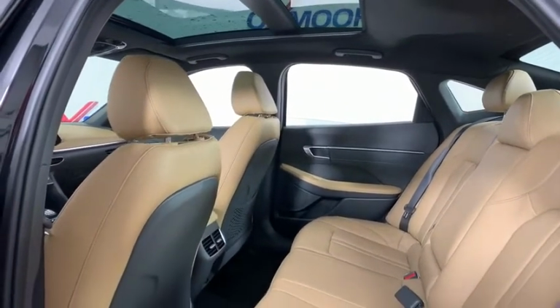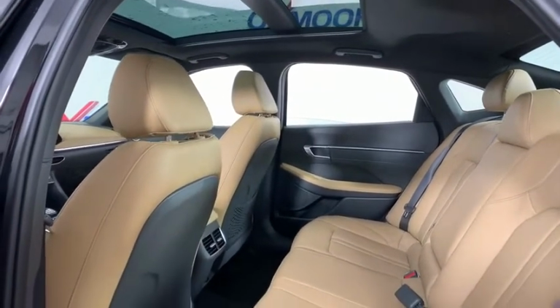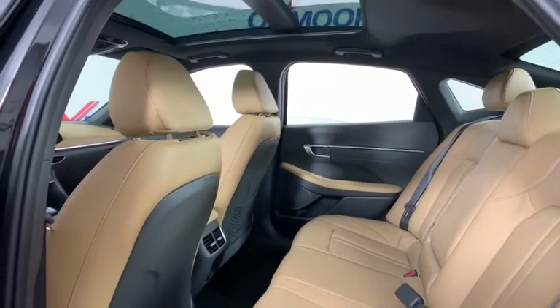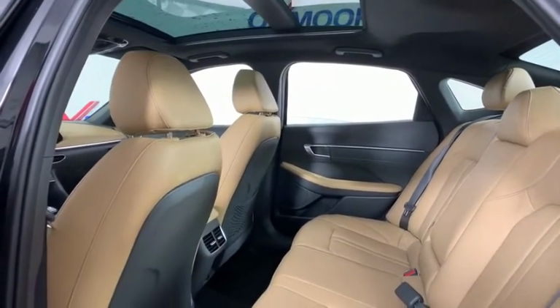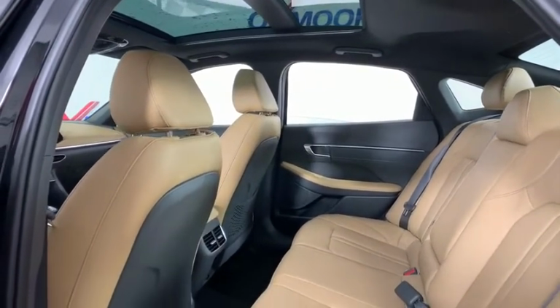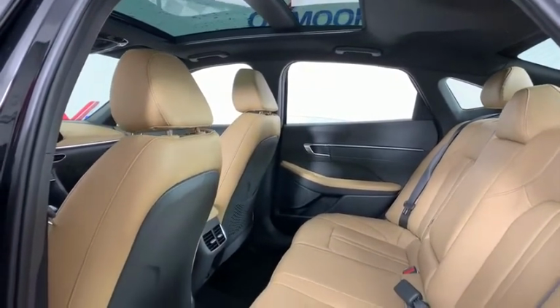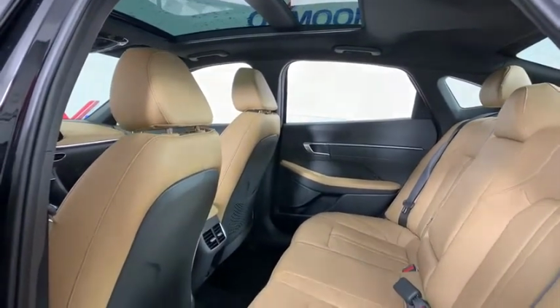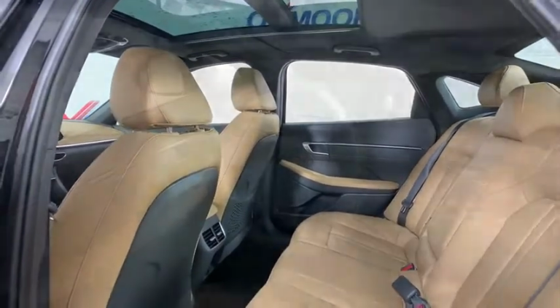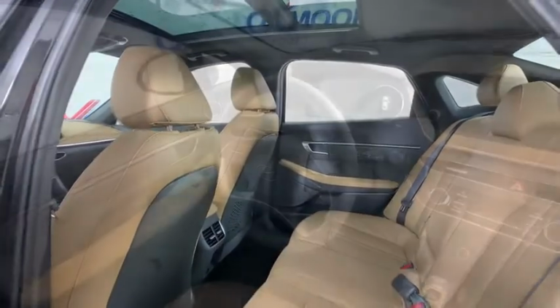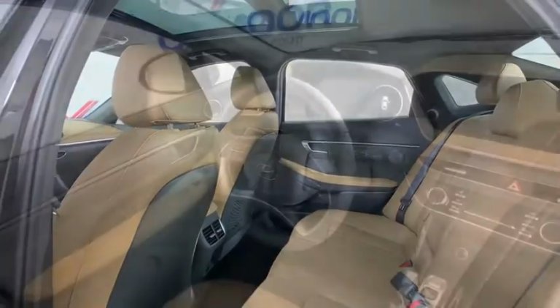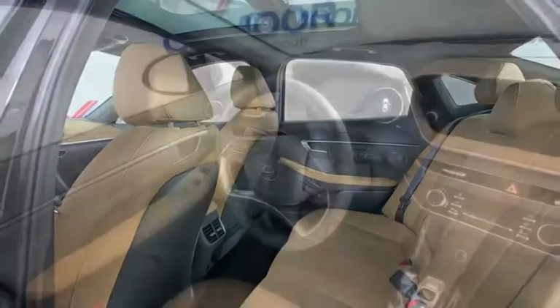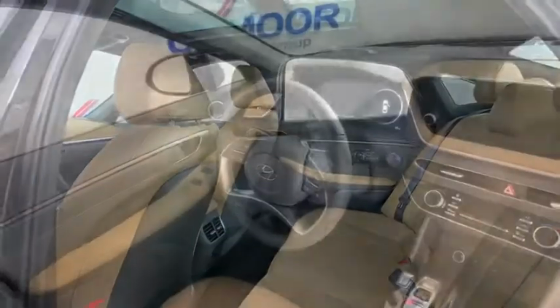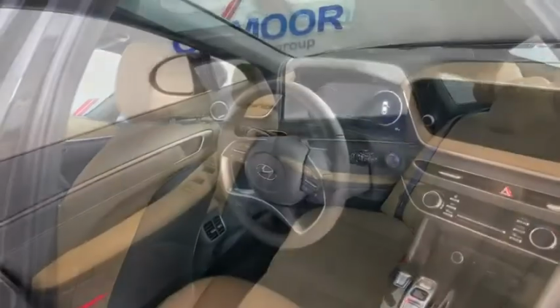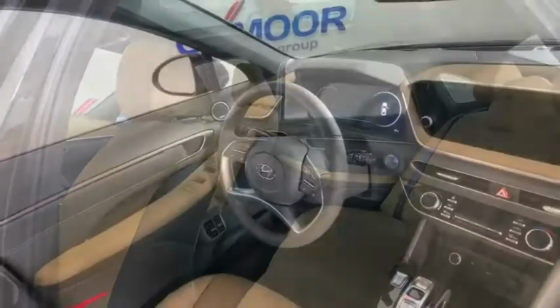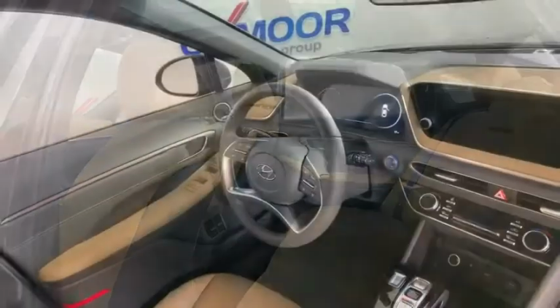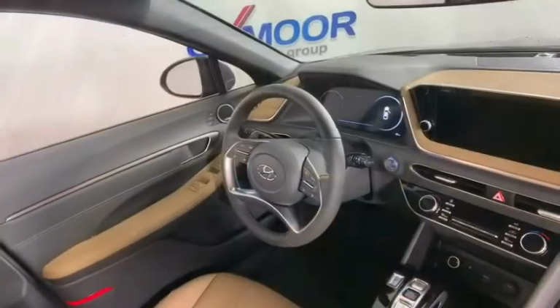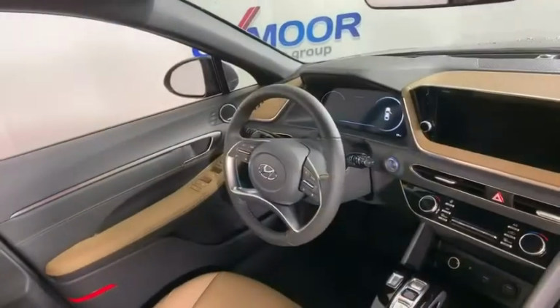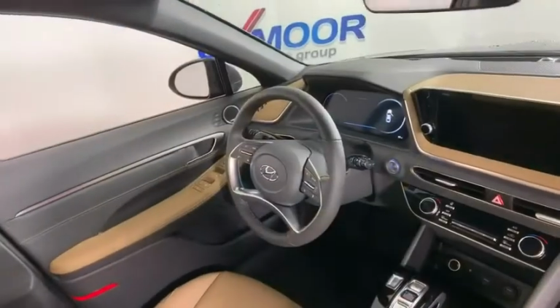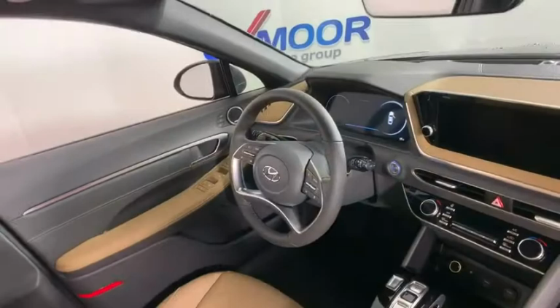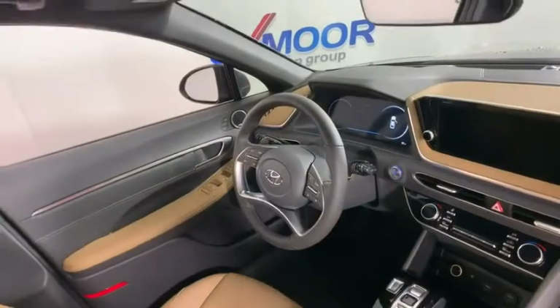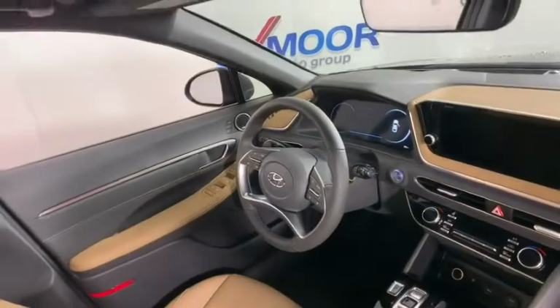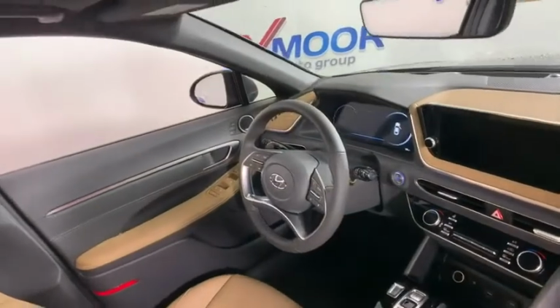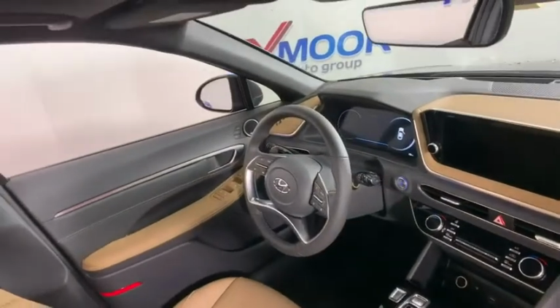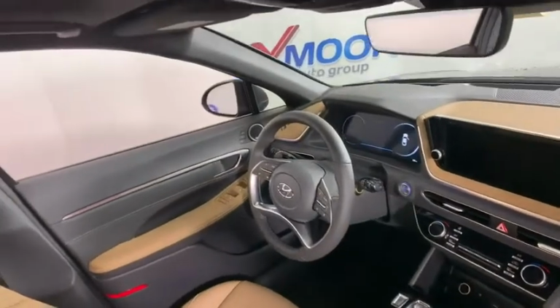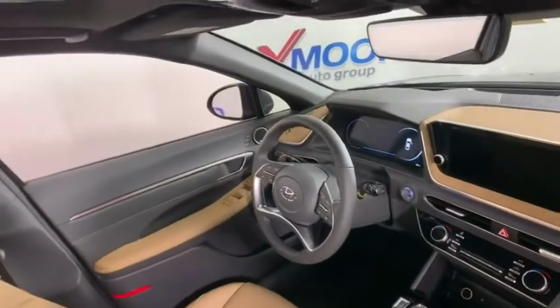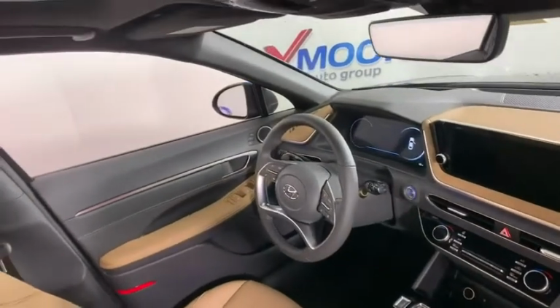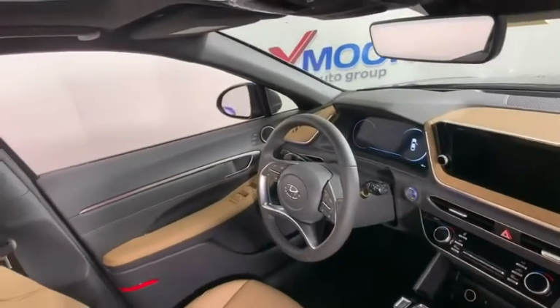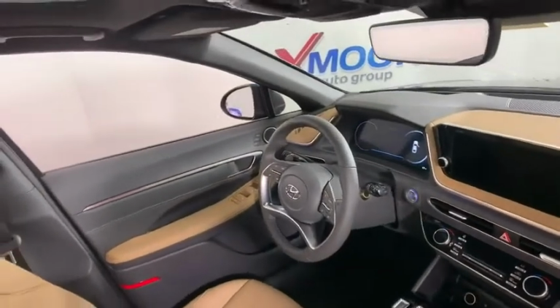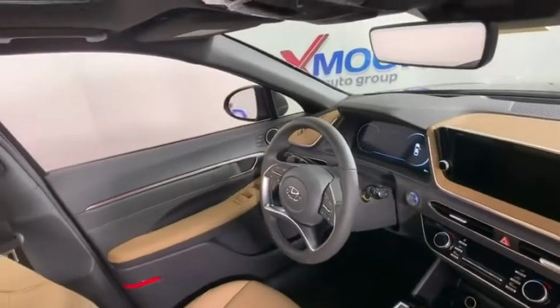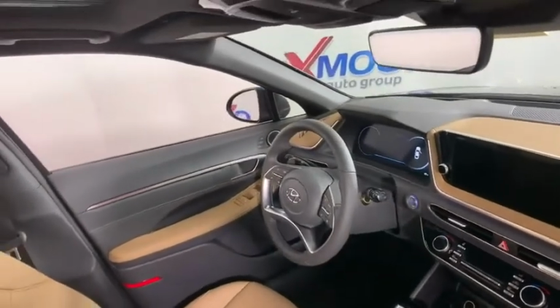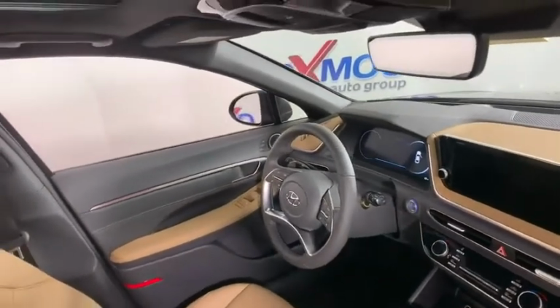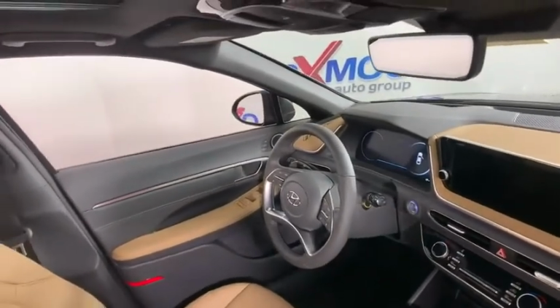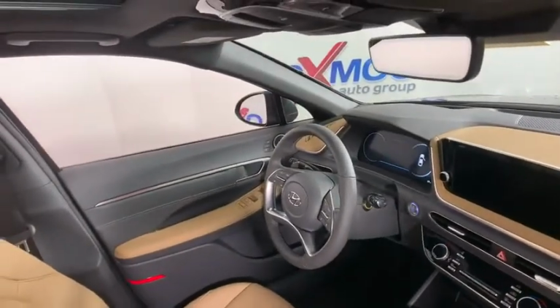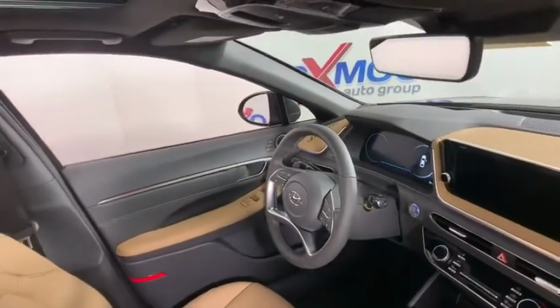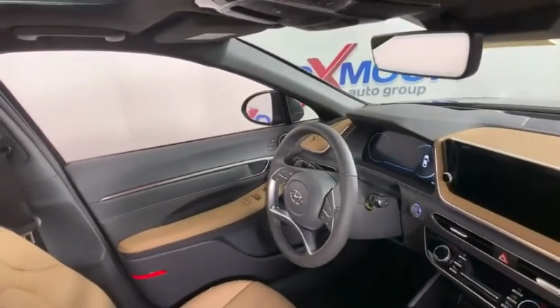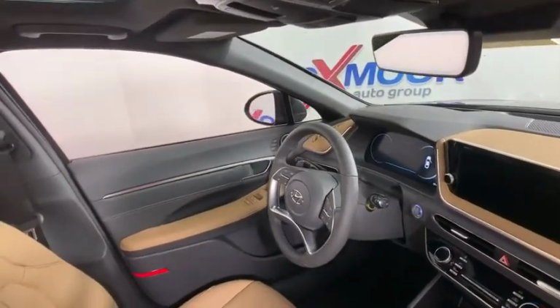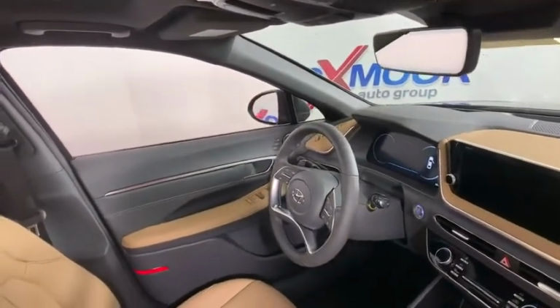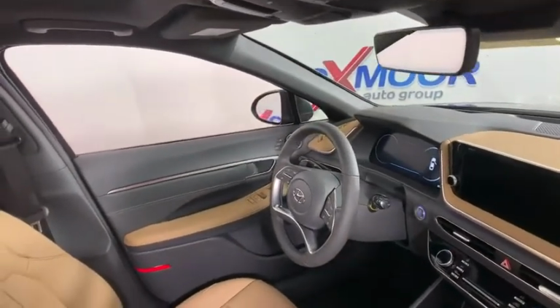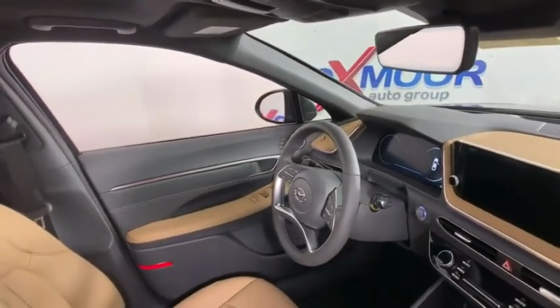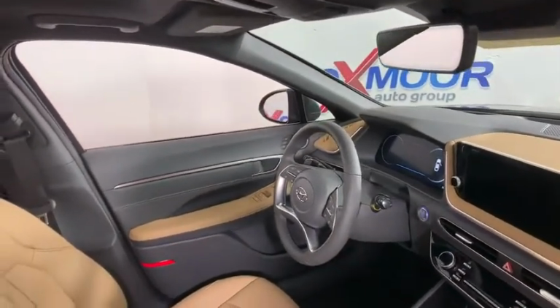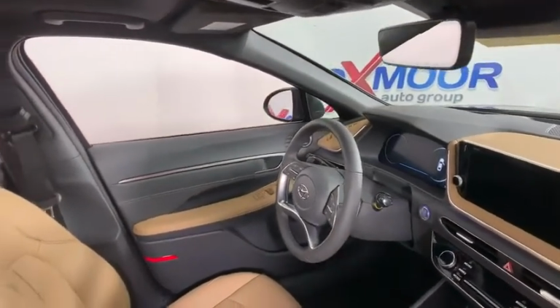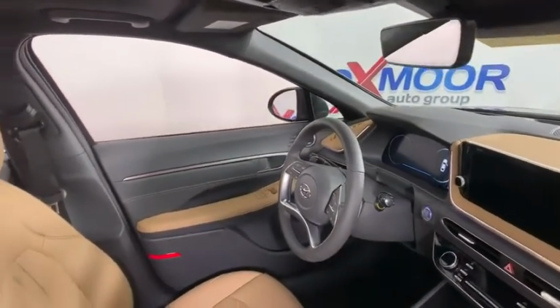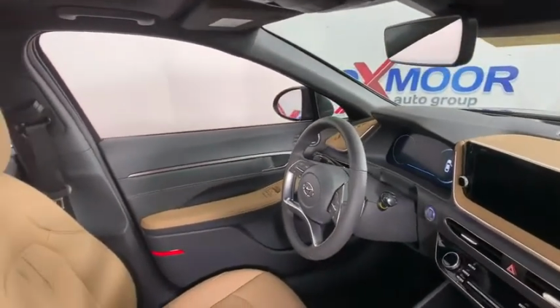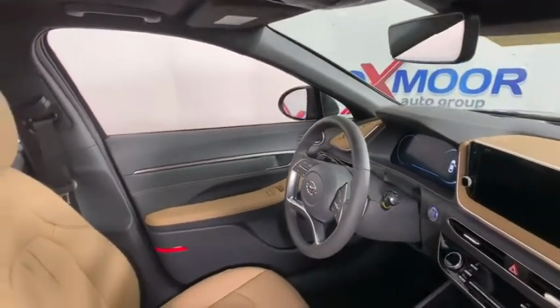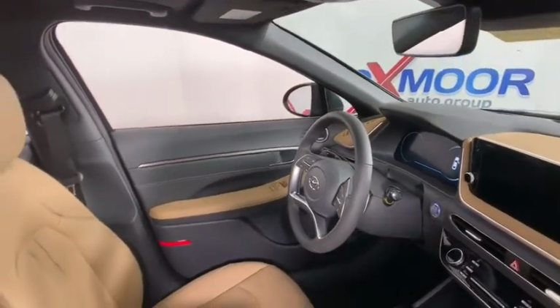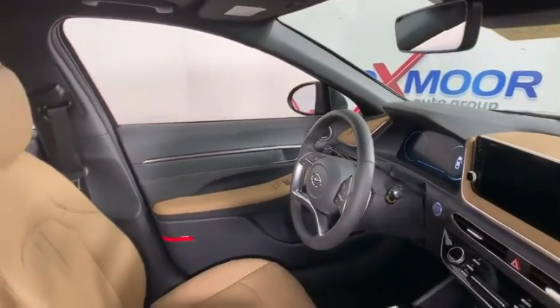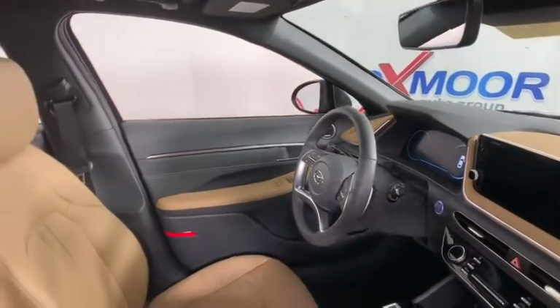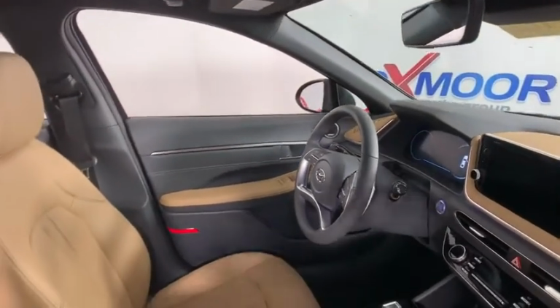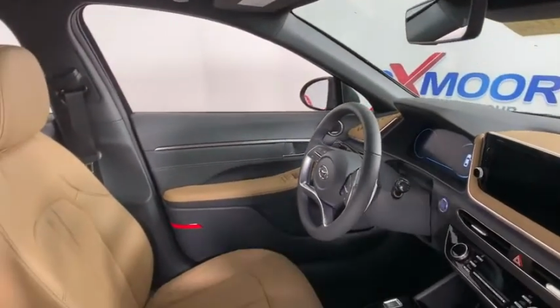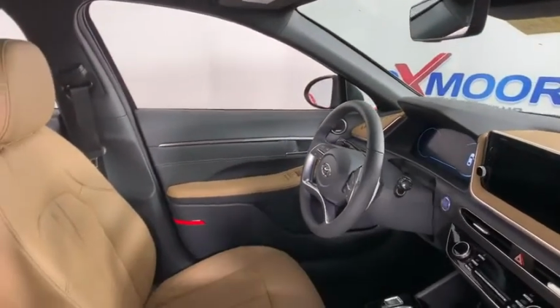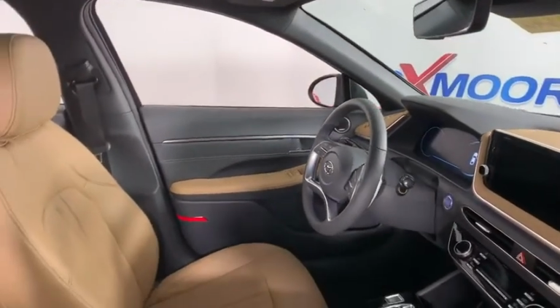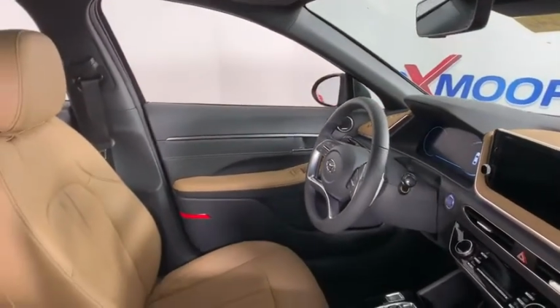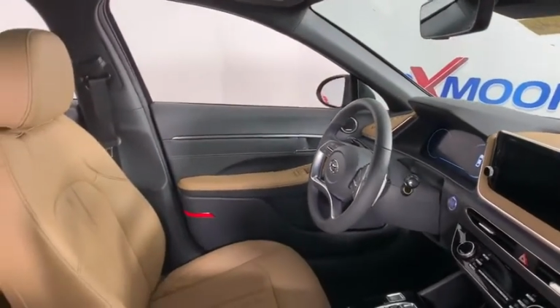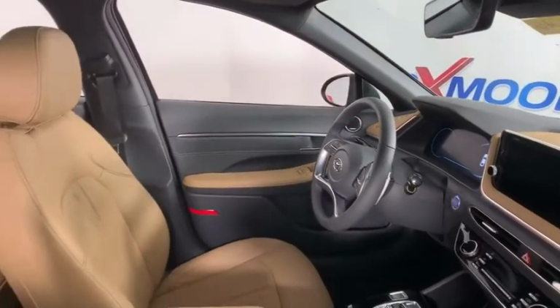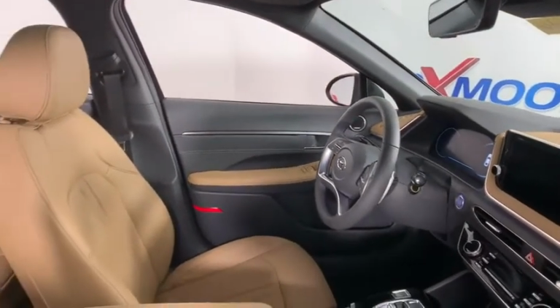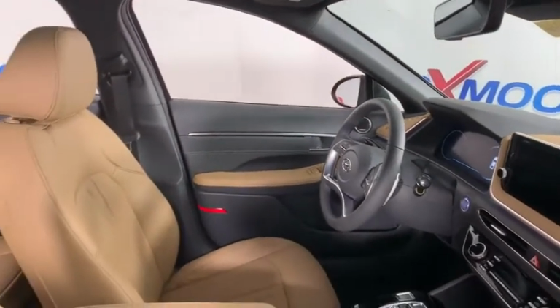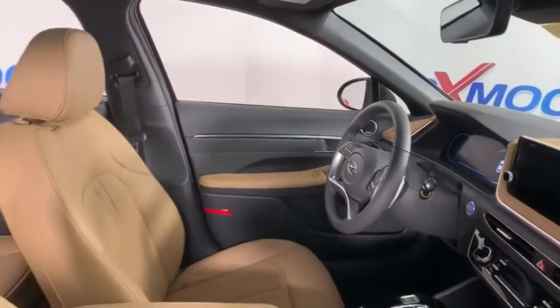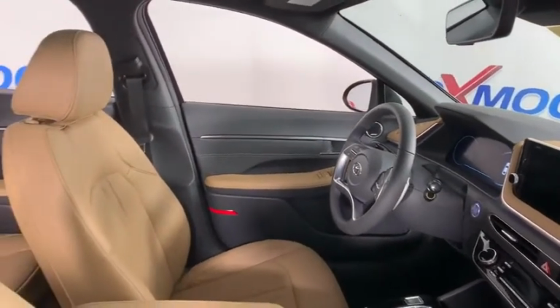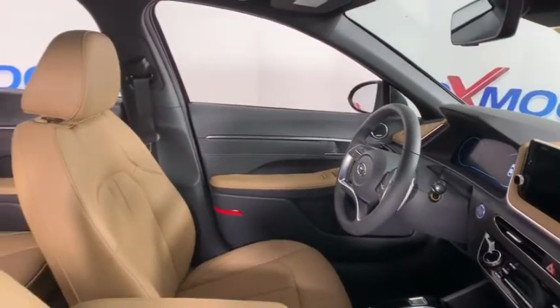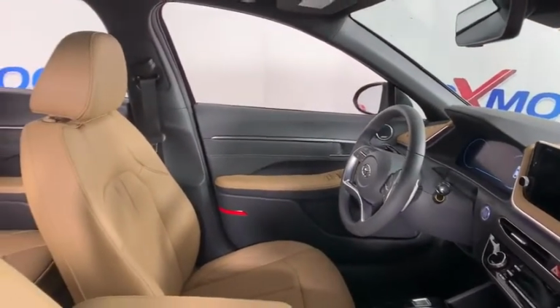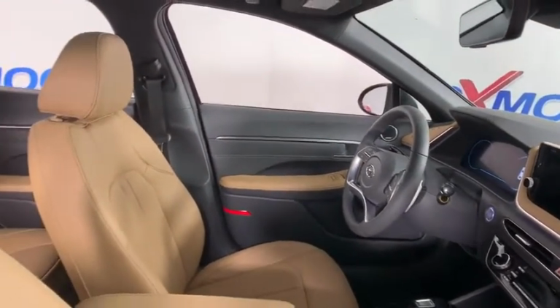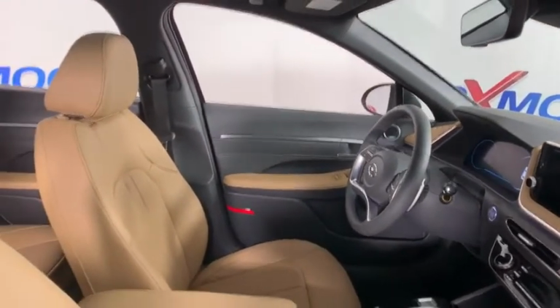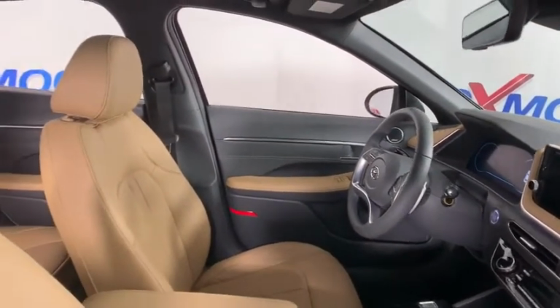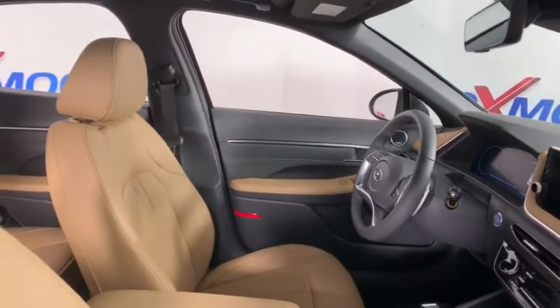Rear window defroster, power windows, brake assist, power moonroof, carpeted floor mats, panic alarm.